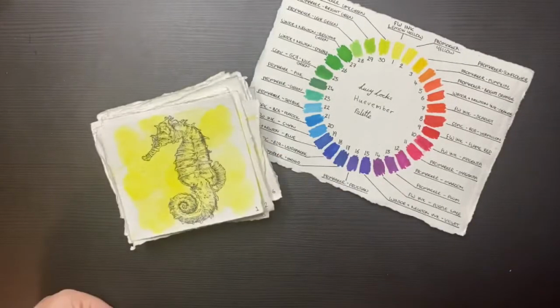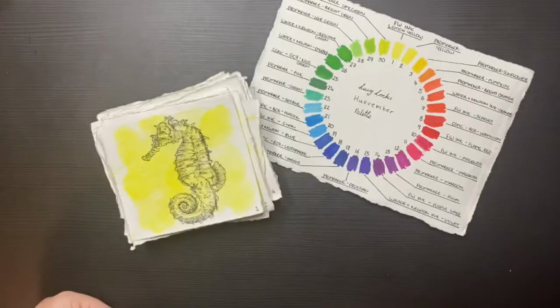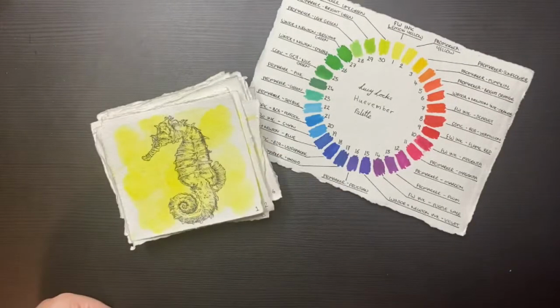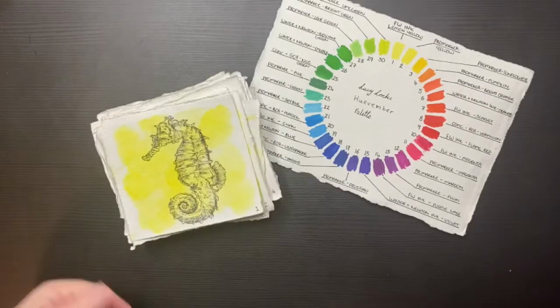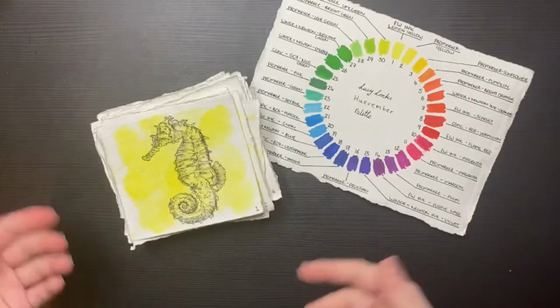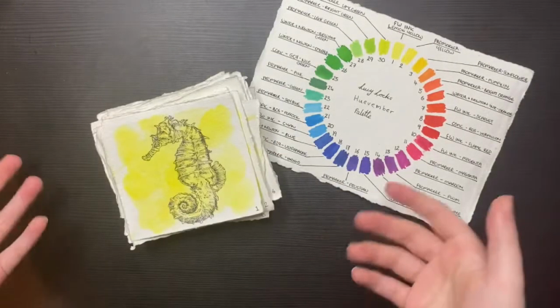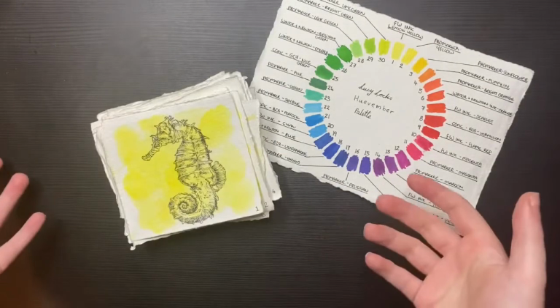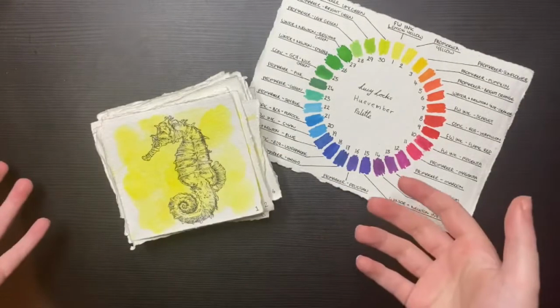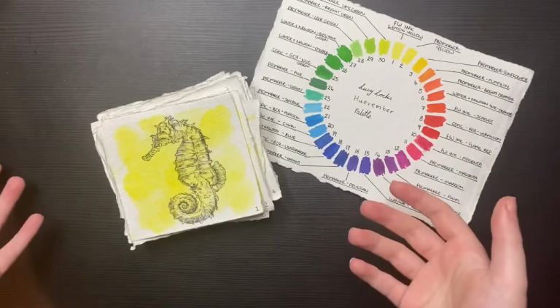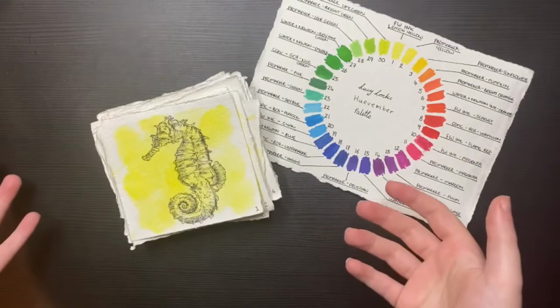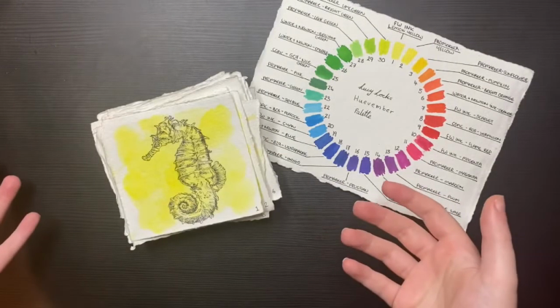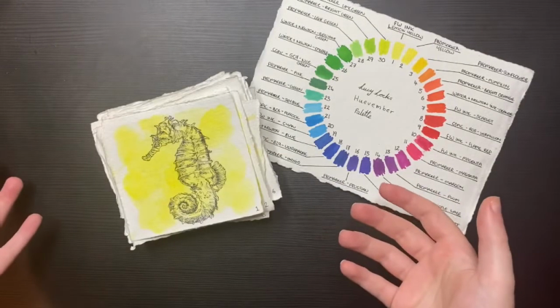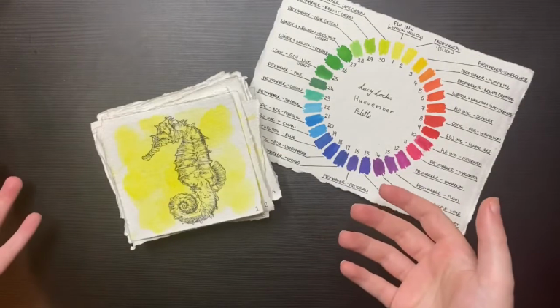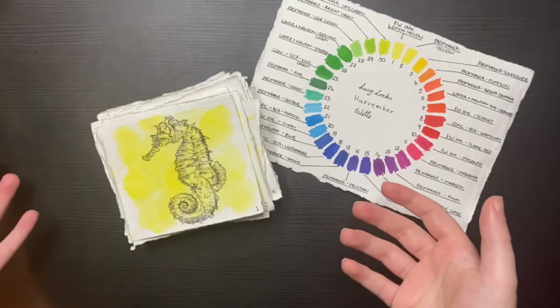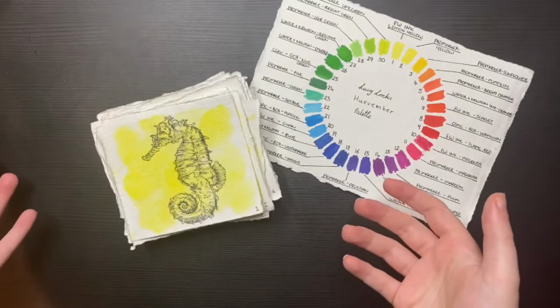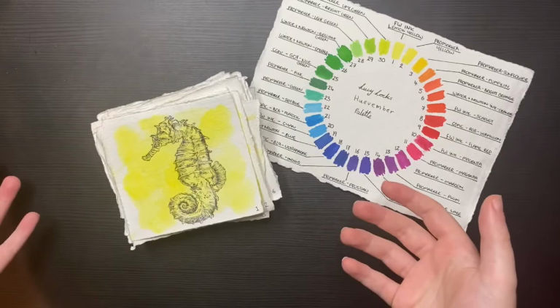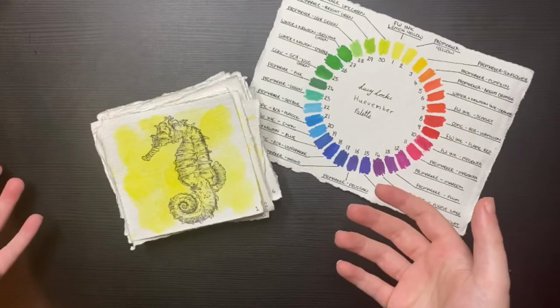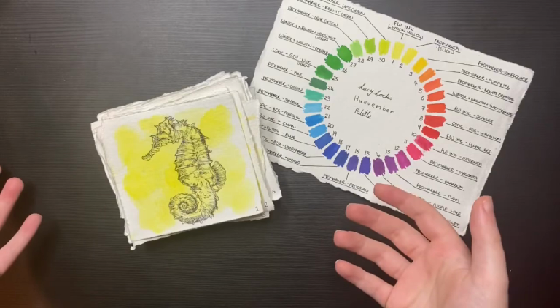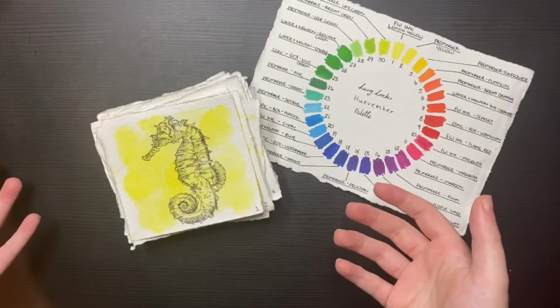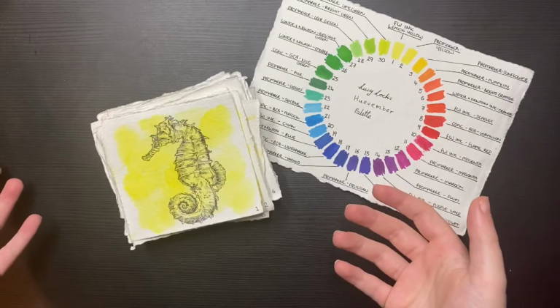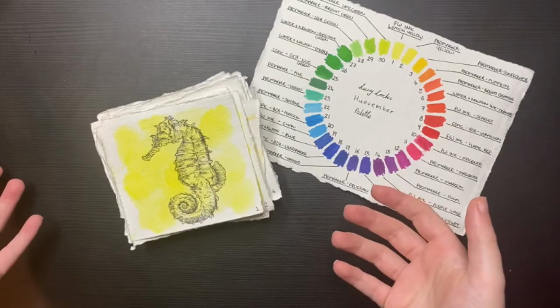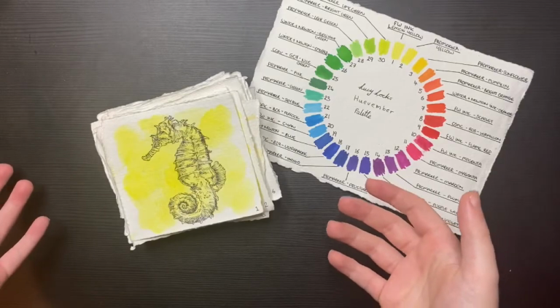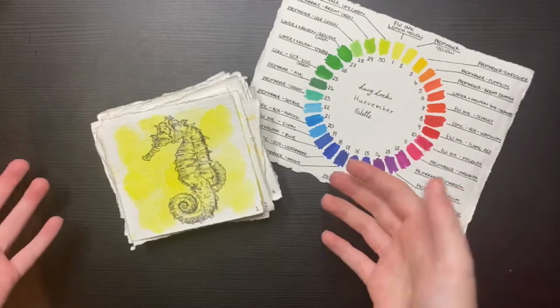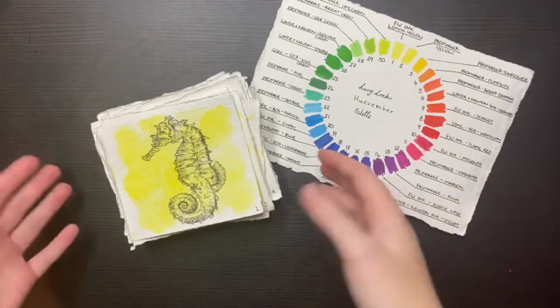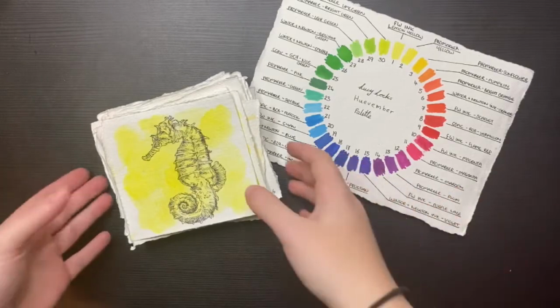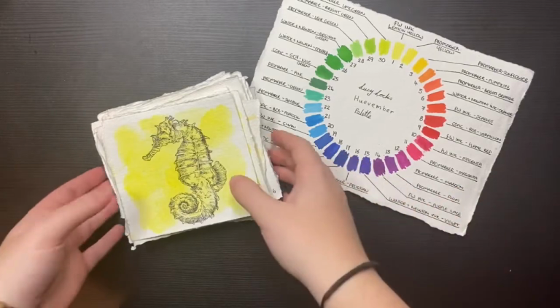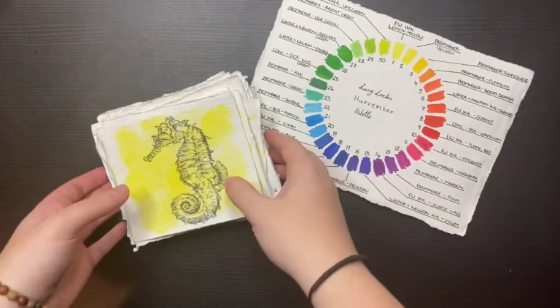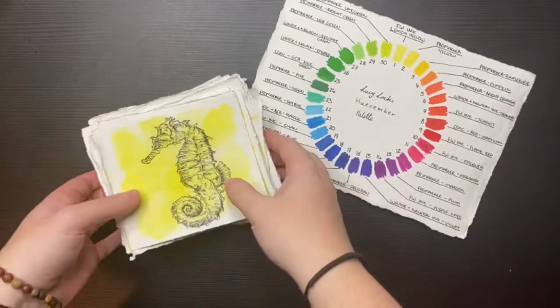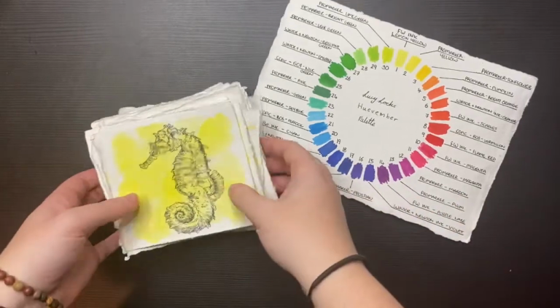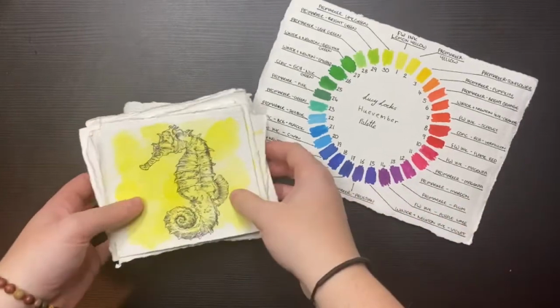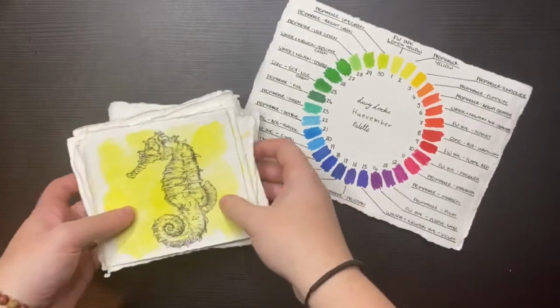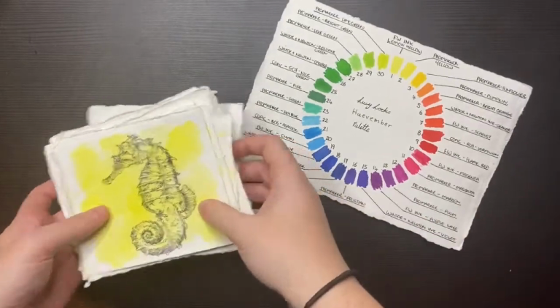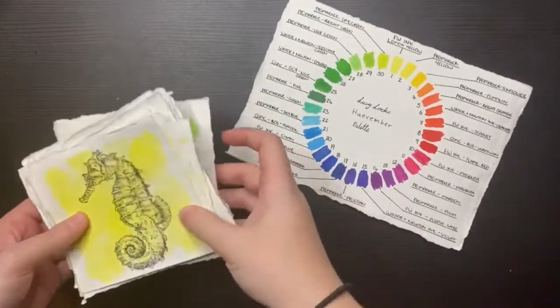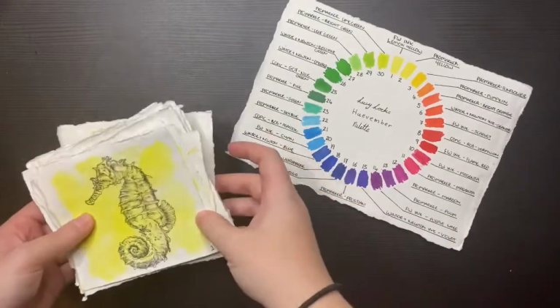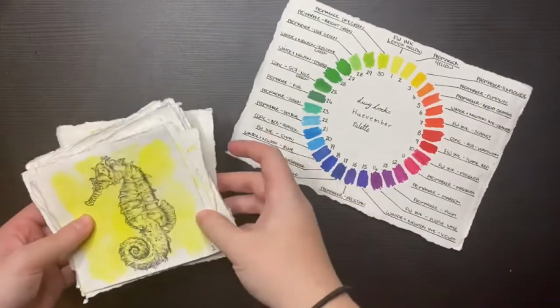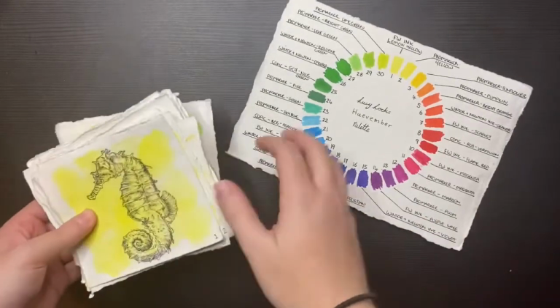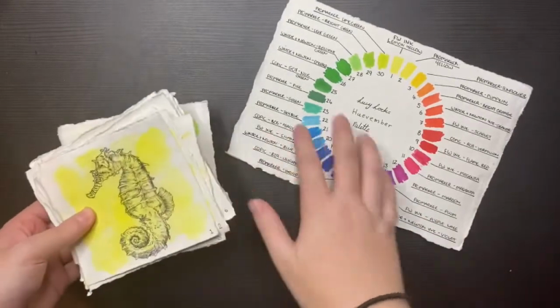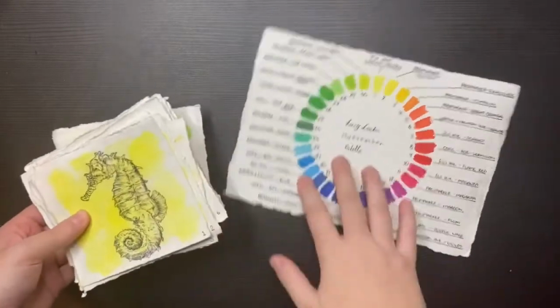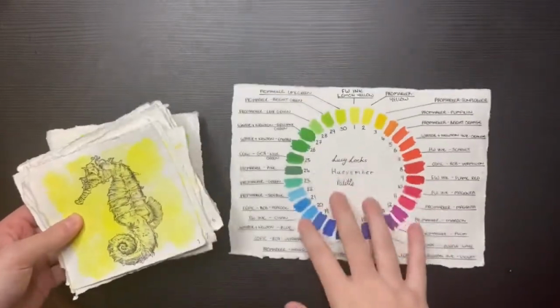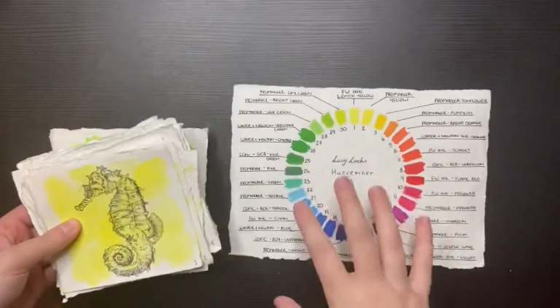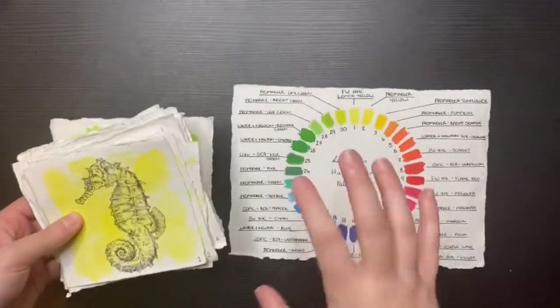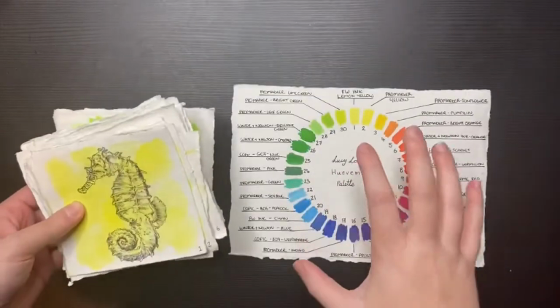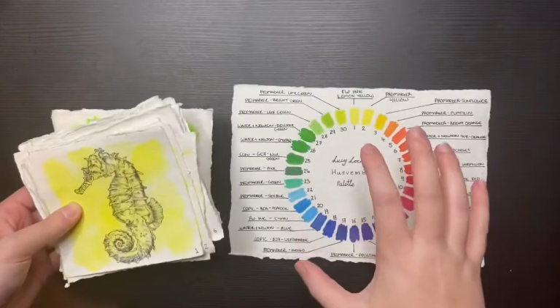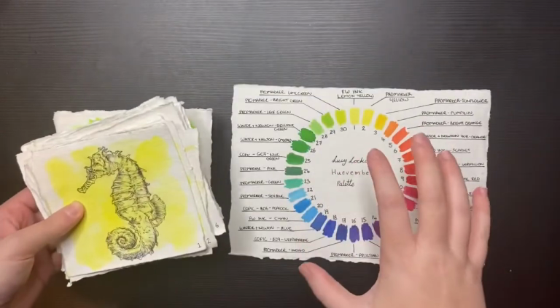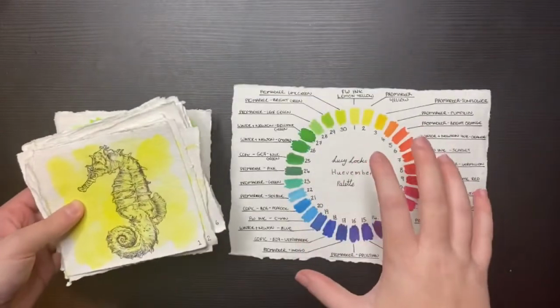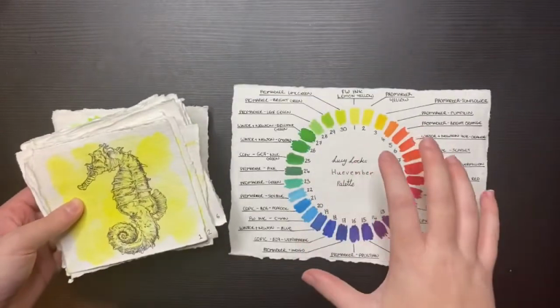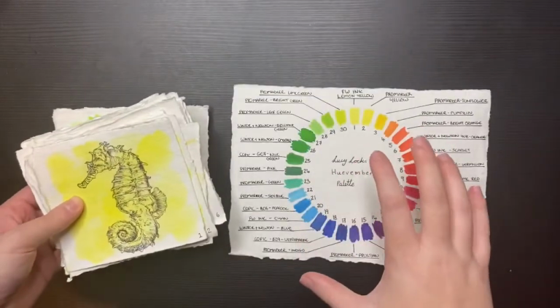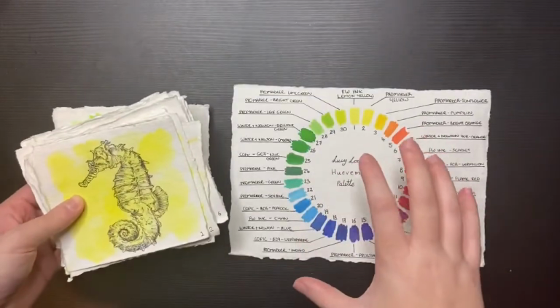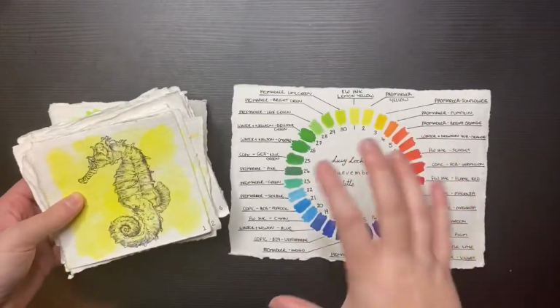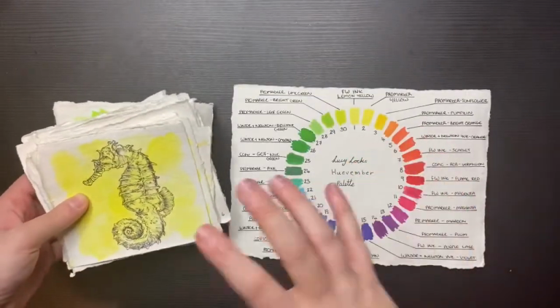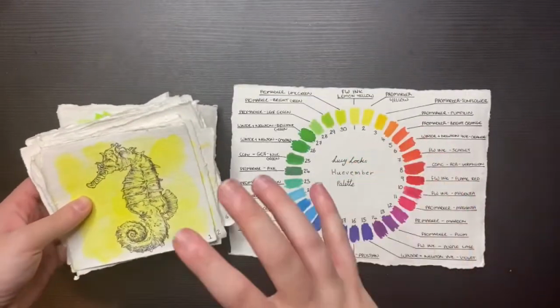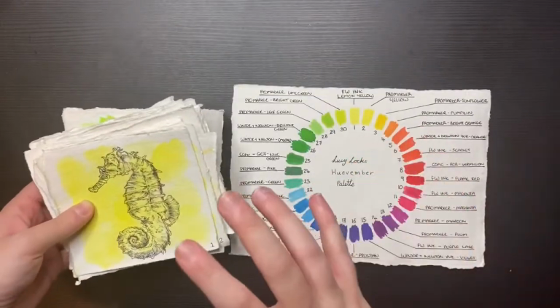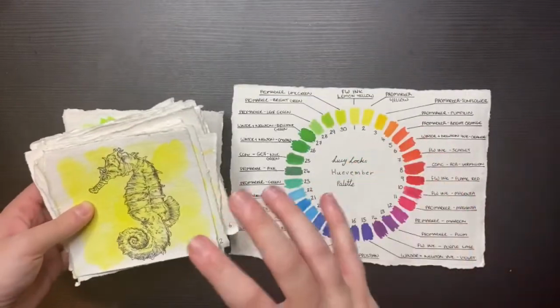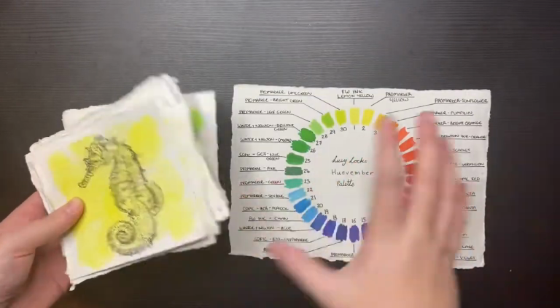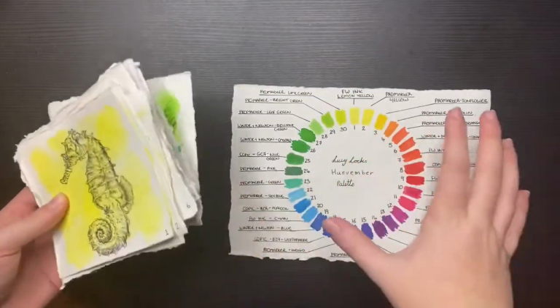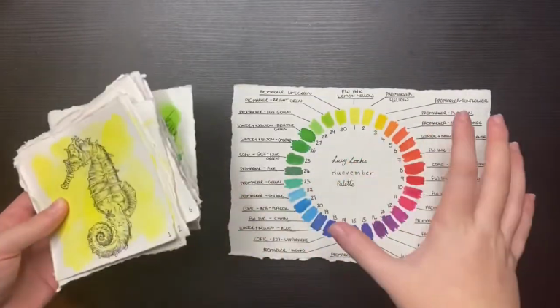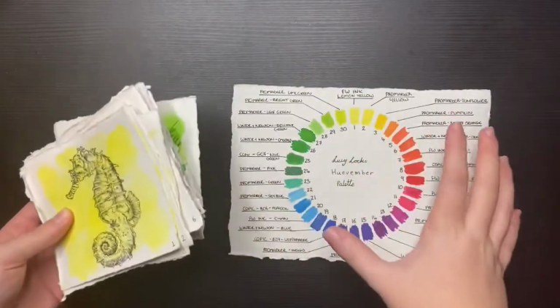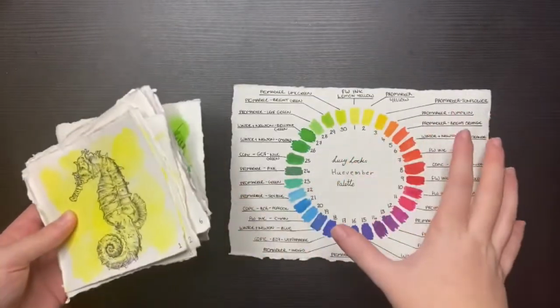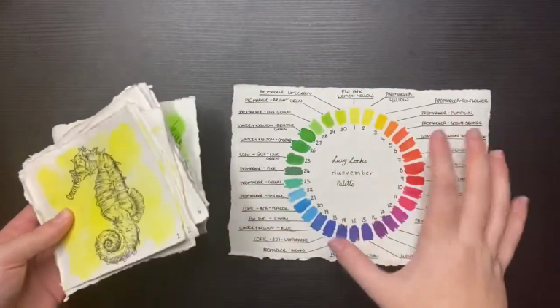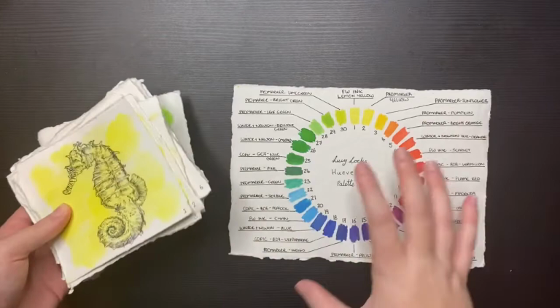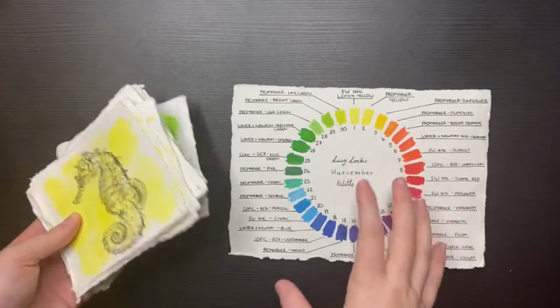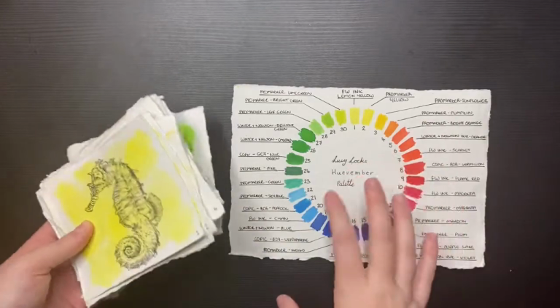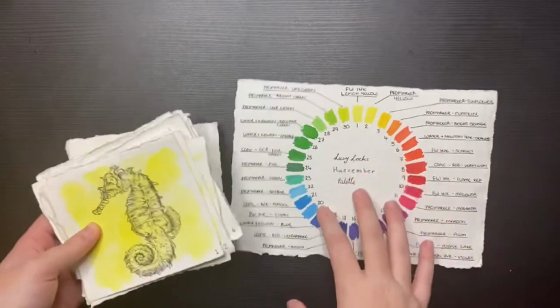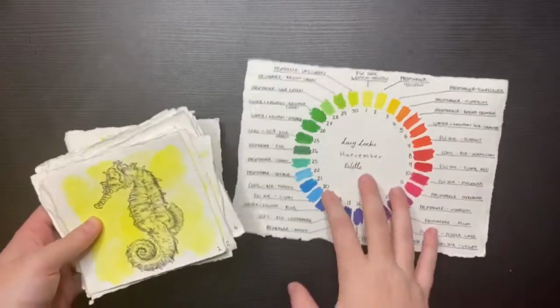This is going to be a video of a flick through of the 30 days of Huevember and my thoughts on how this month went as a challenge.